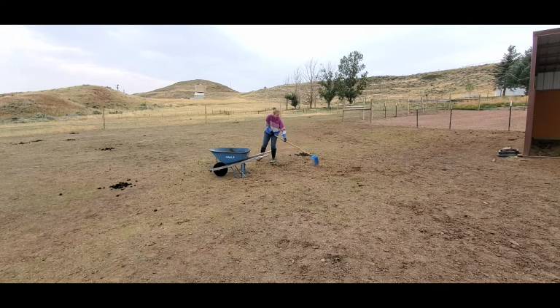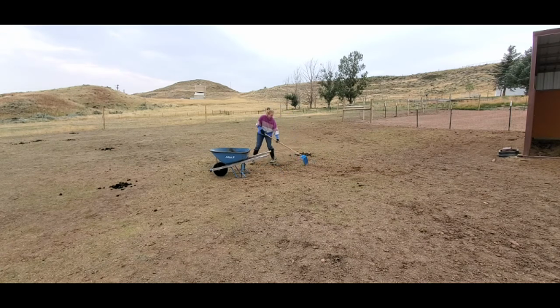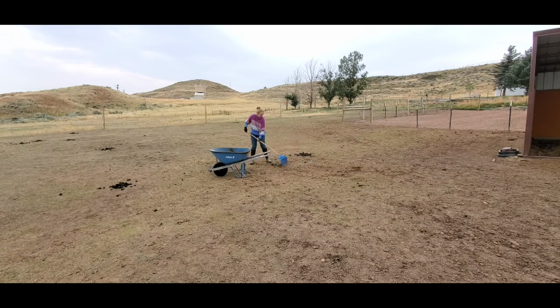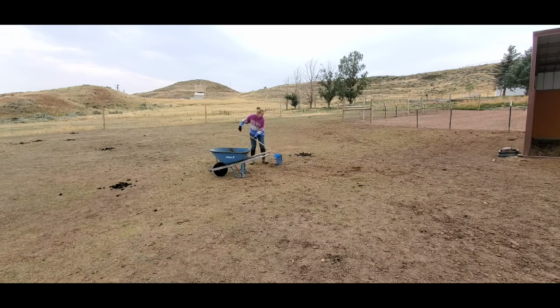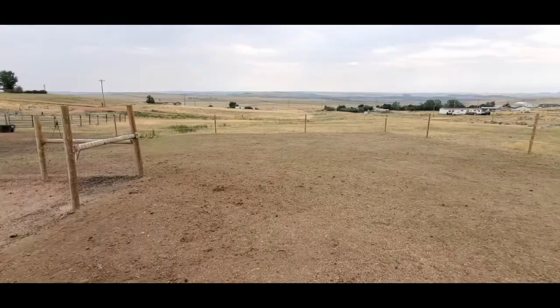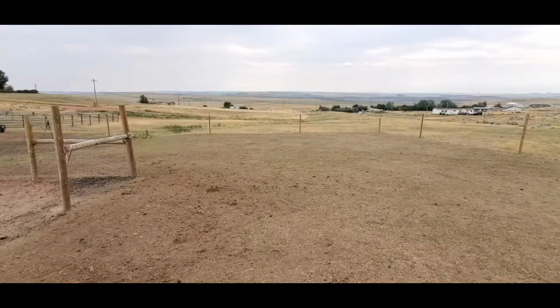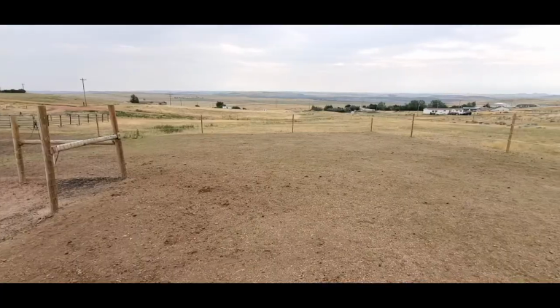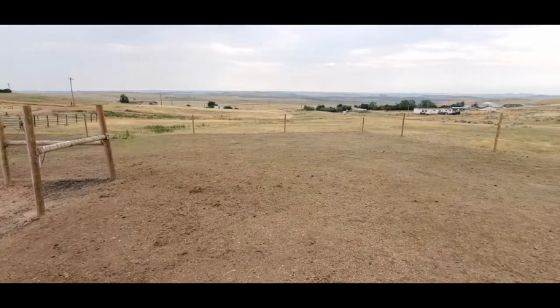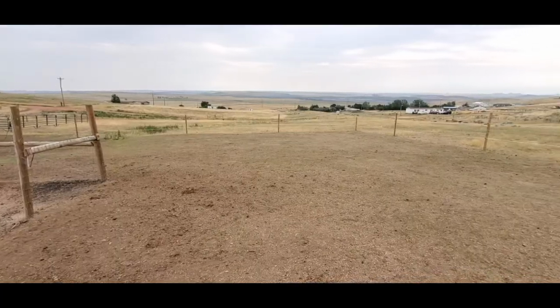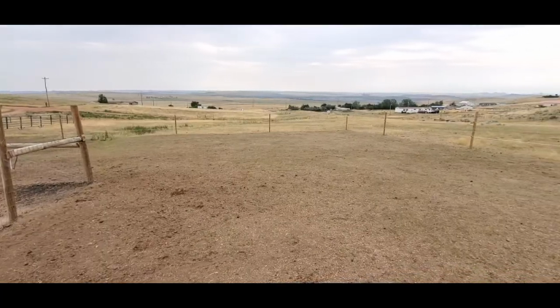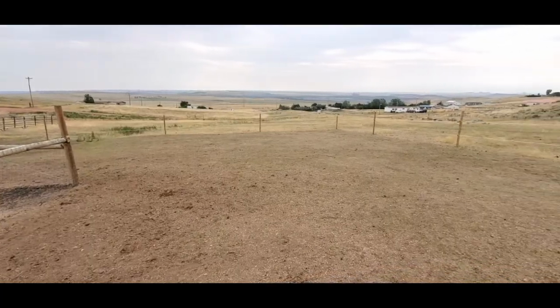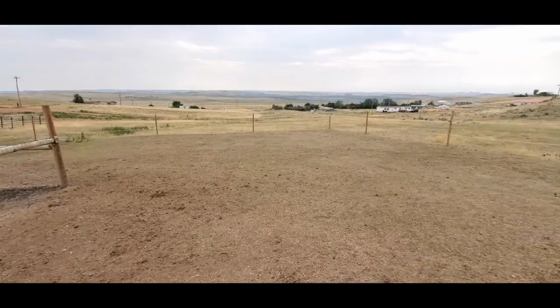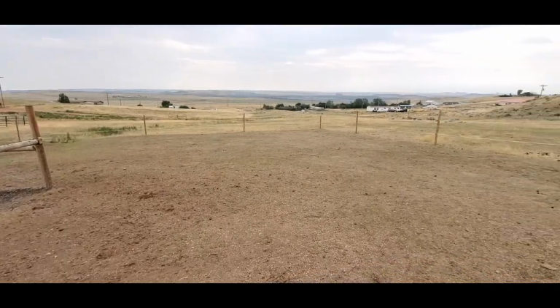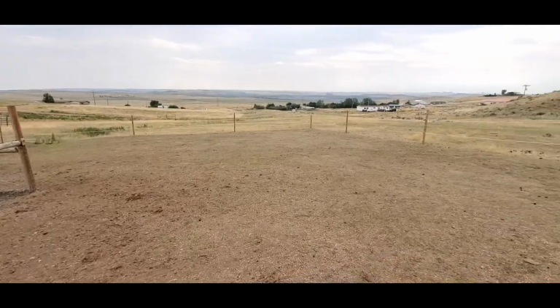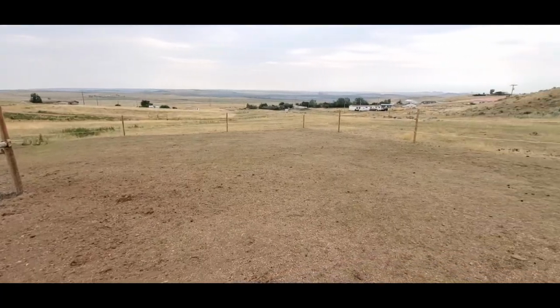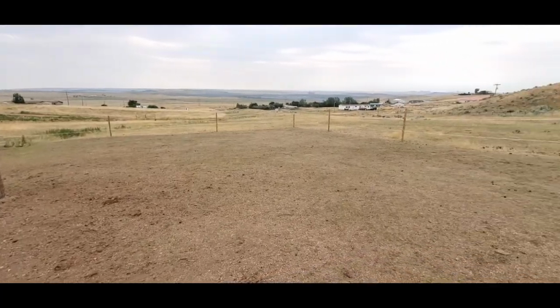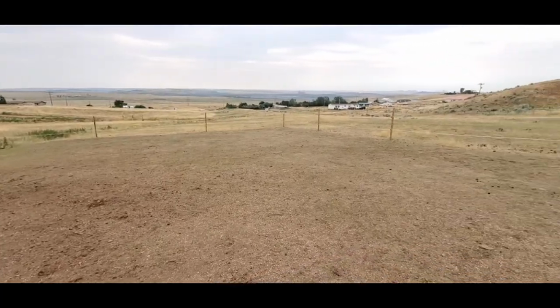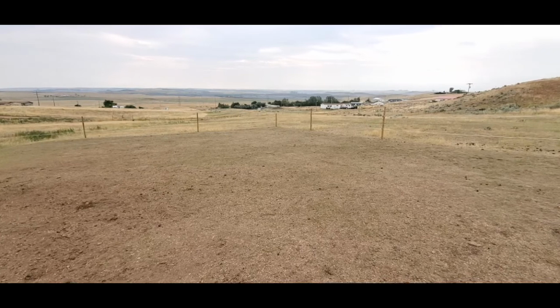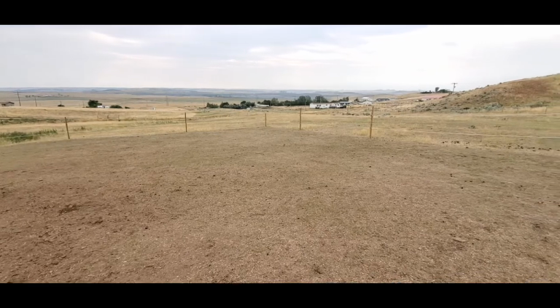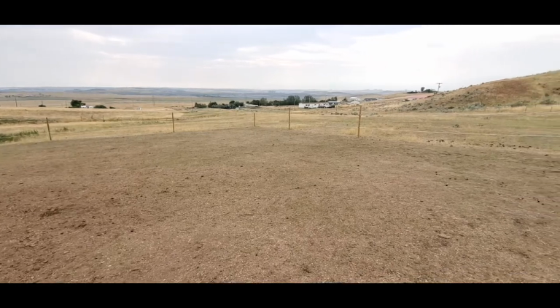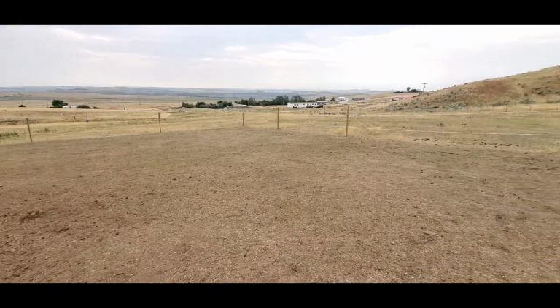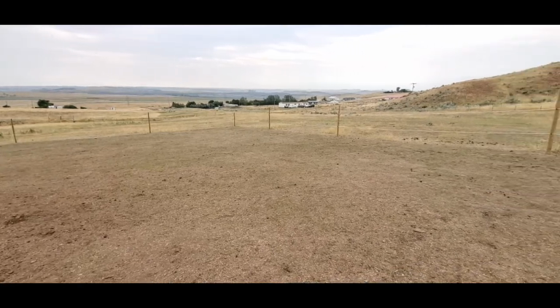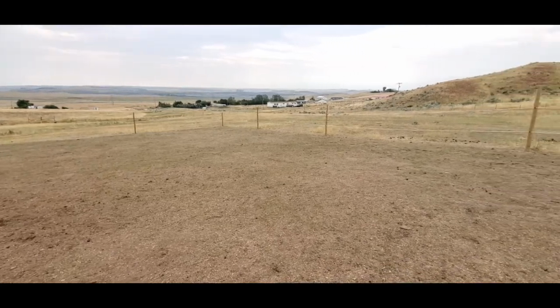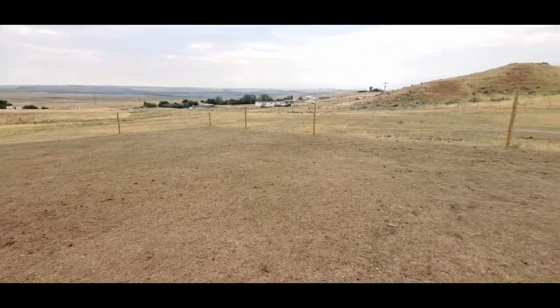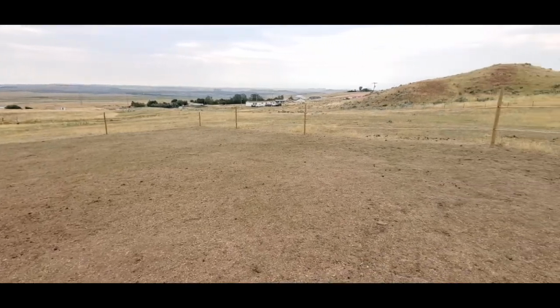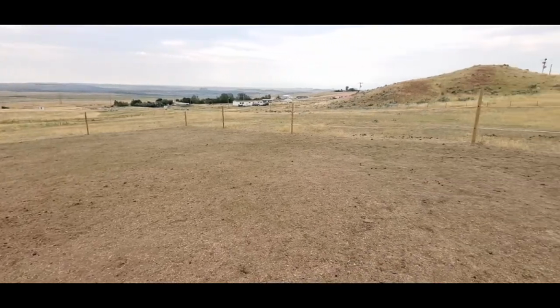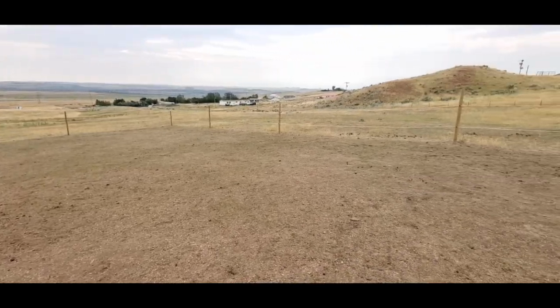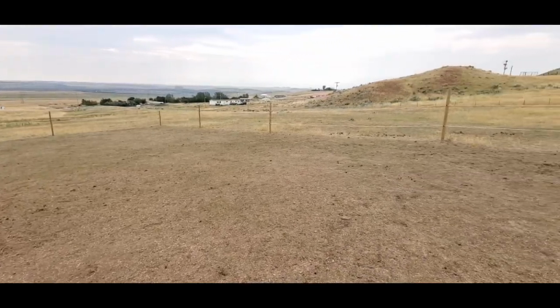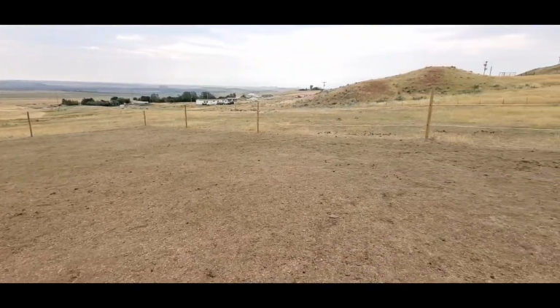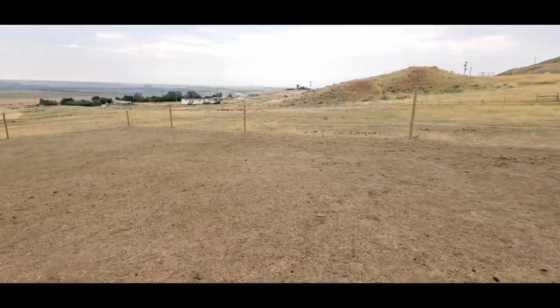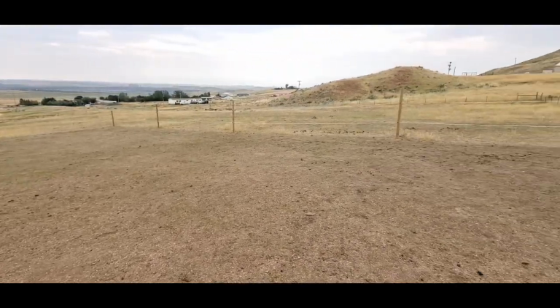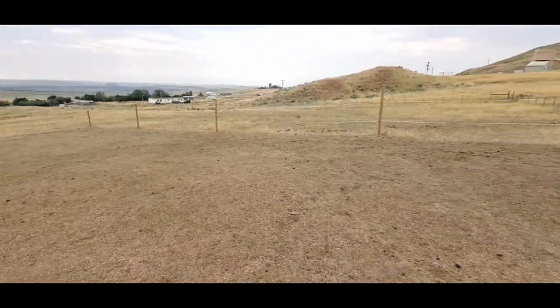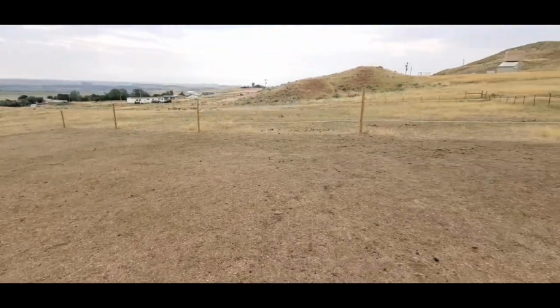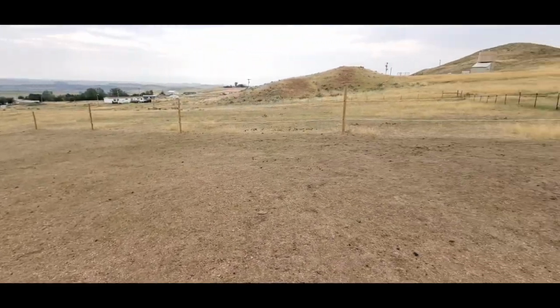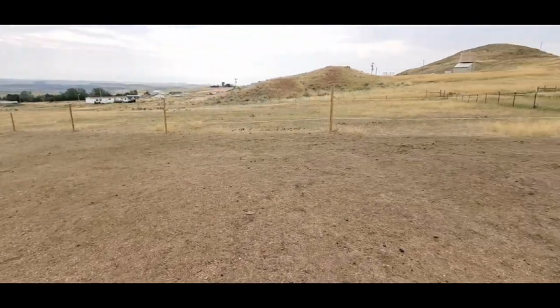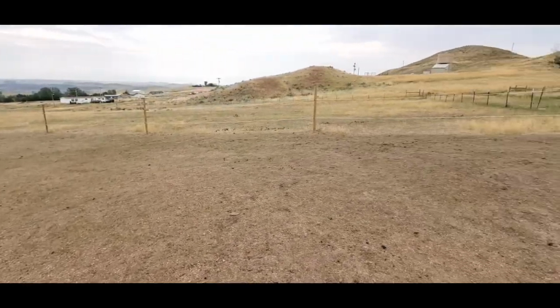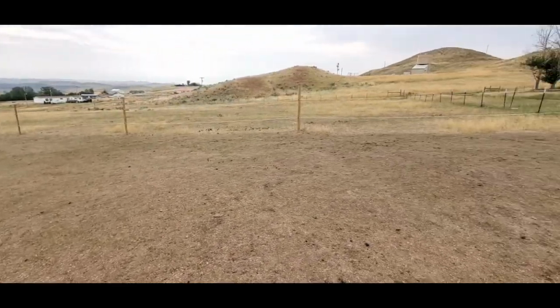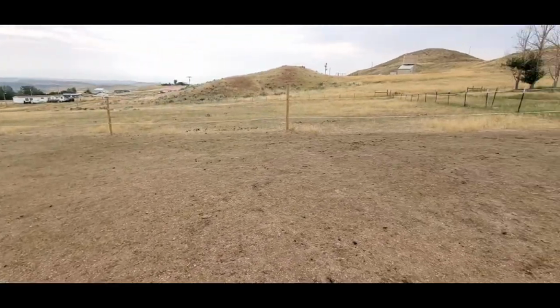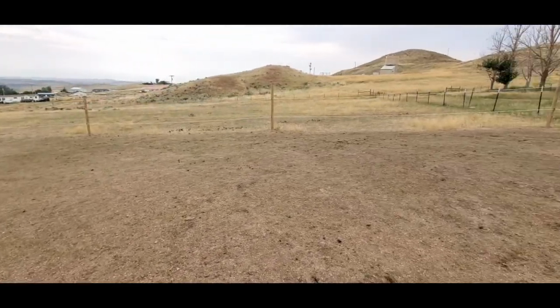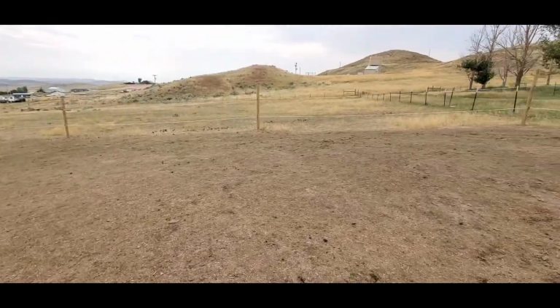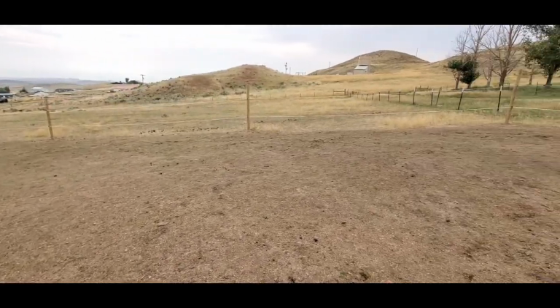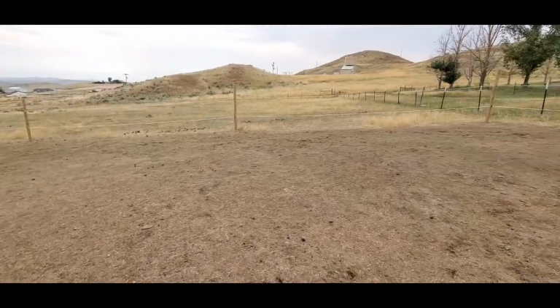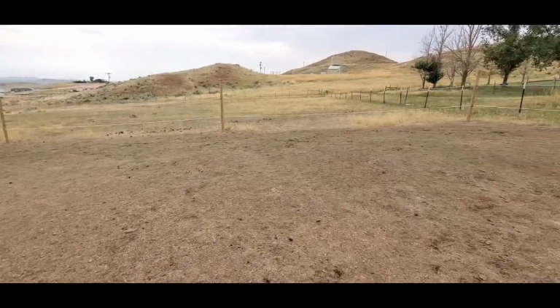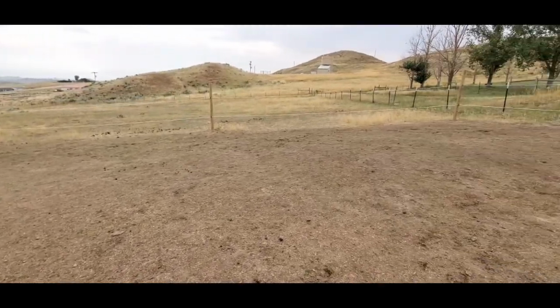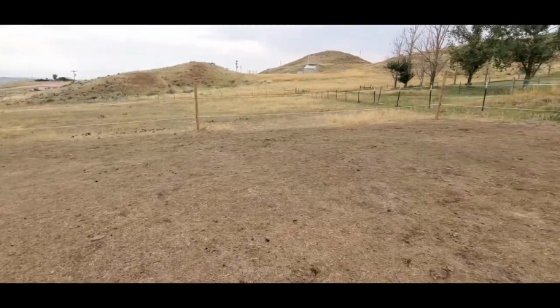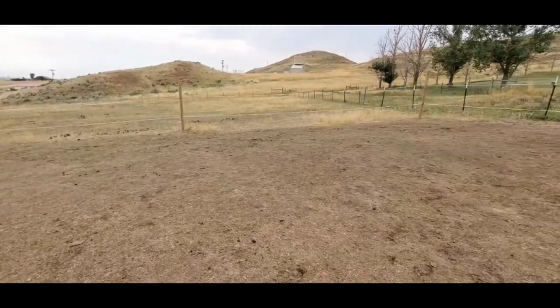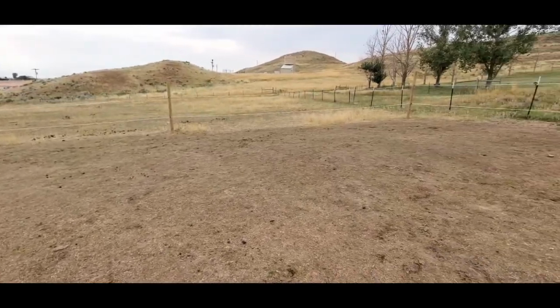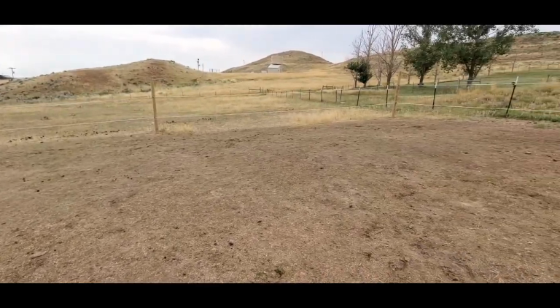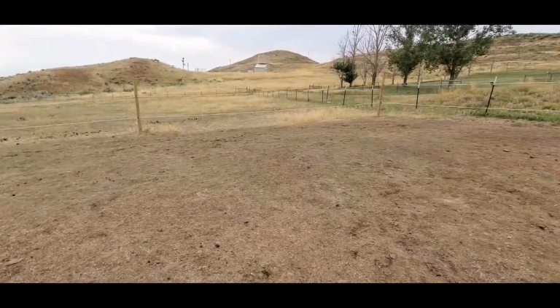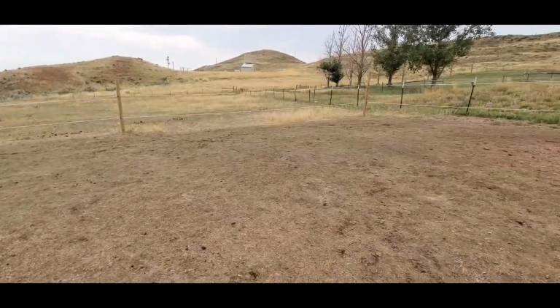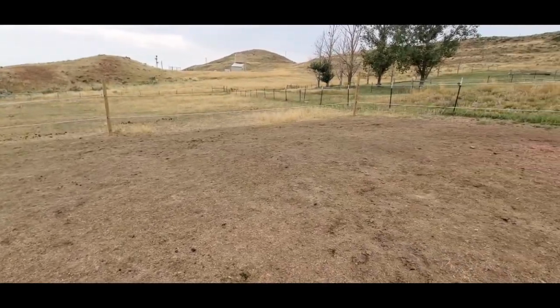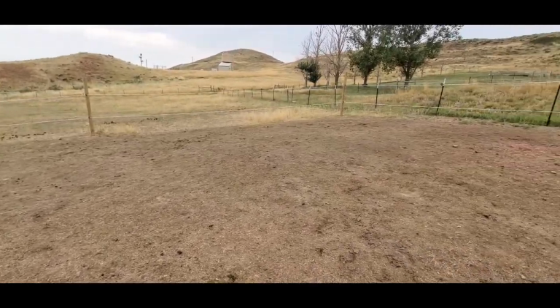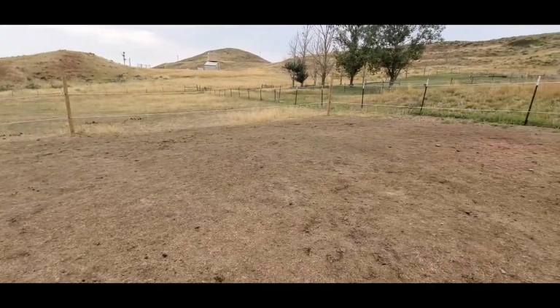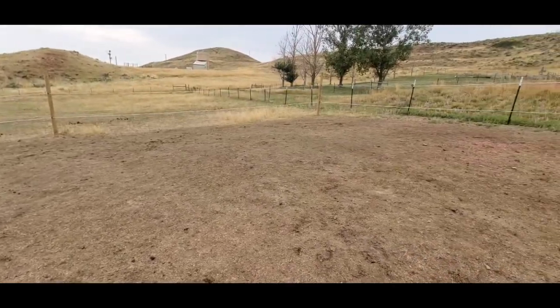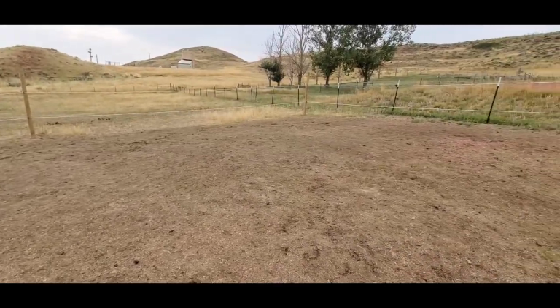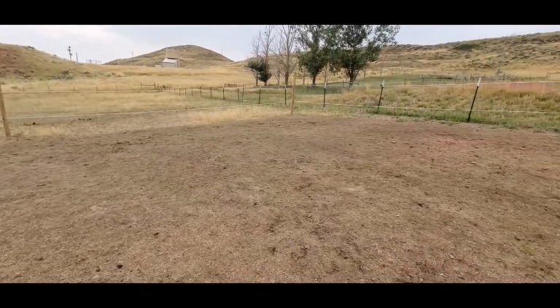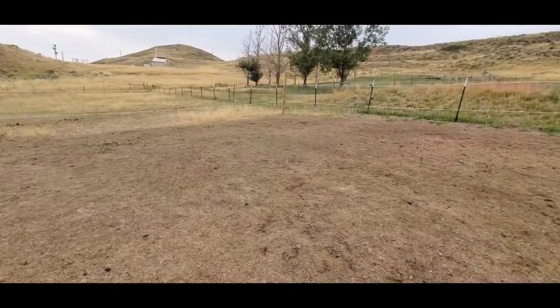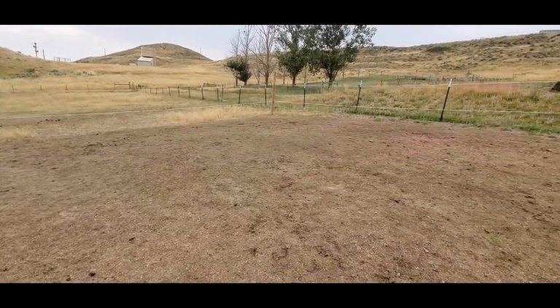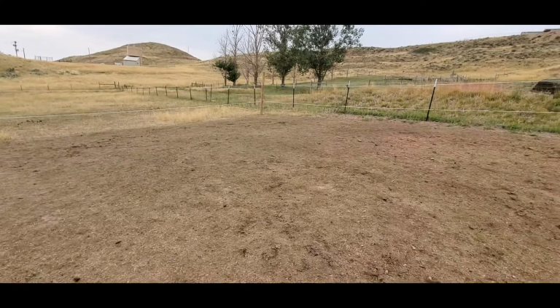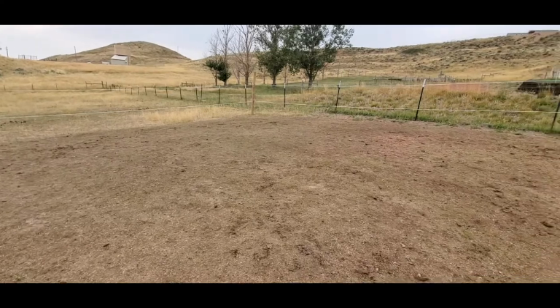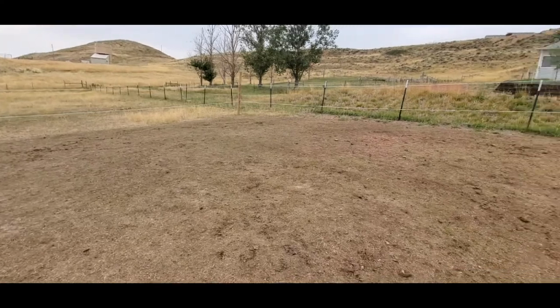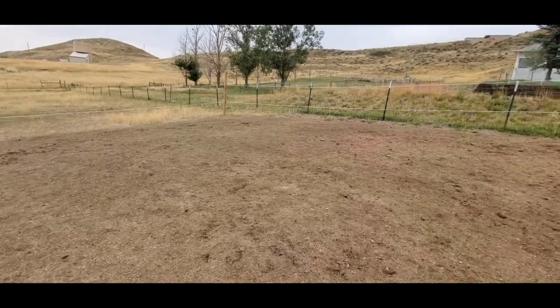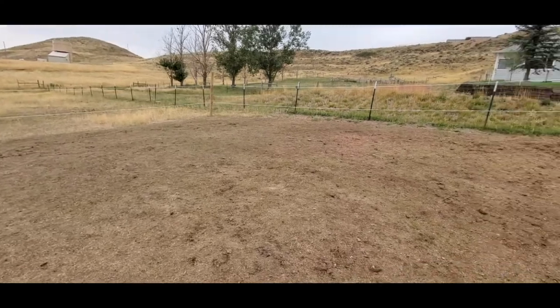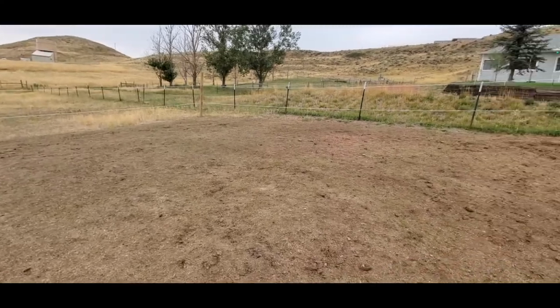Now their entire dry lot is completely free of manure. It looks really nice, I do say so myself.